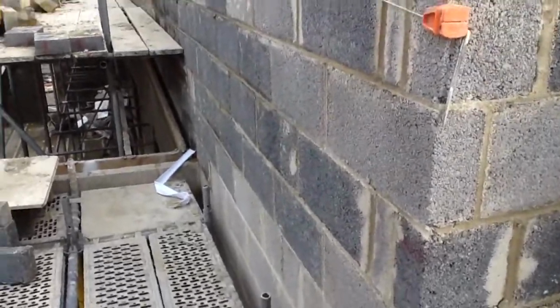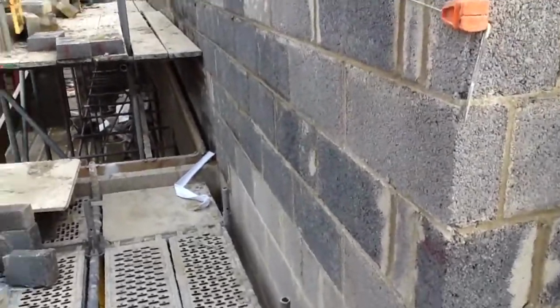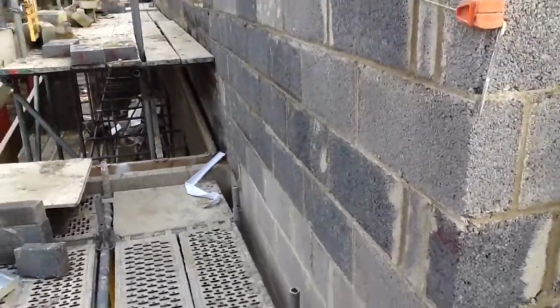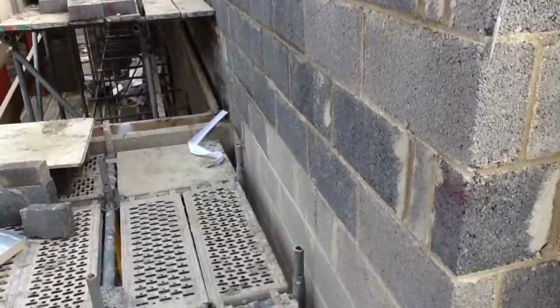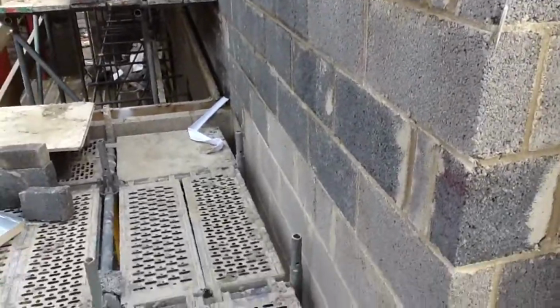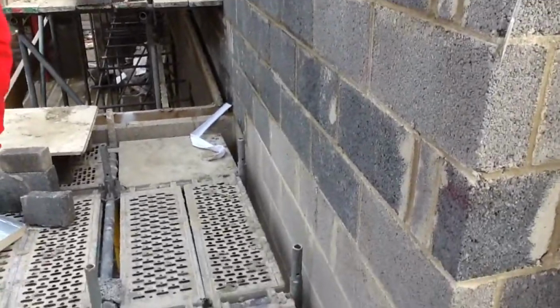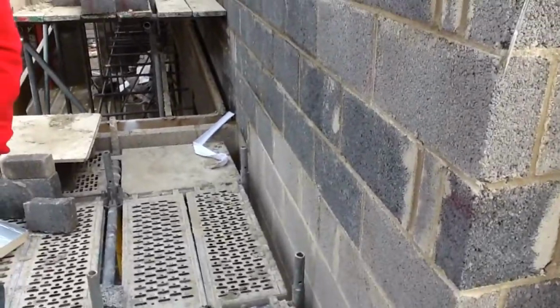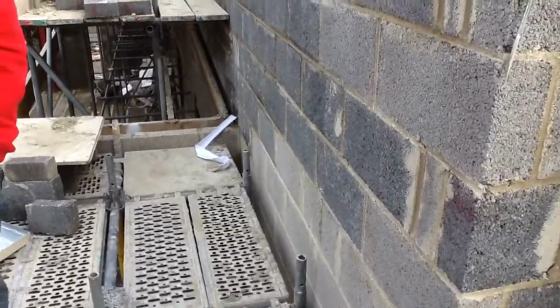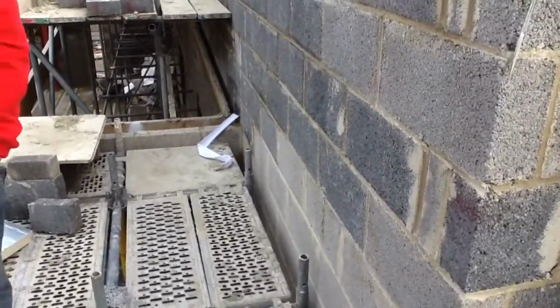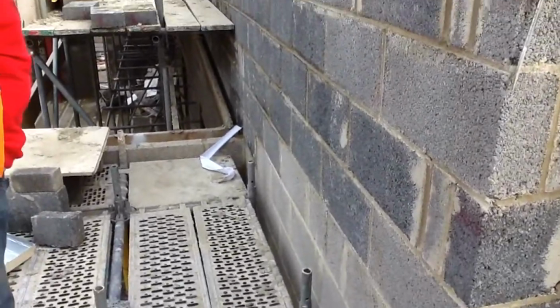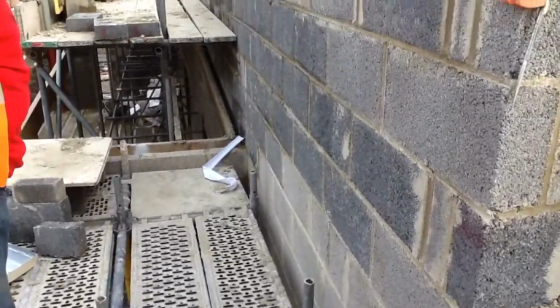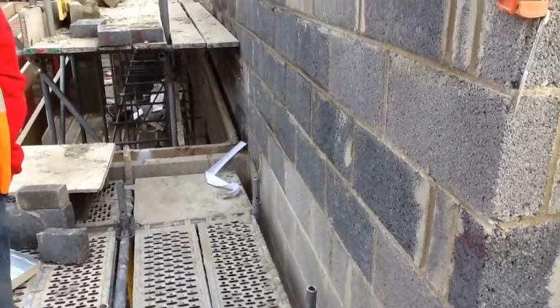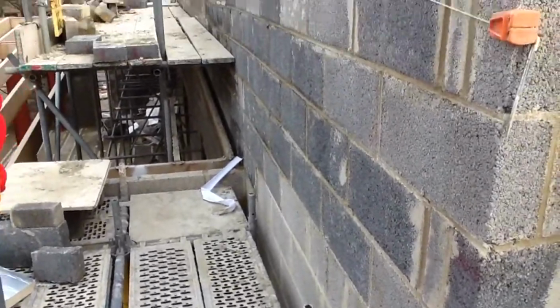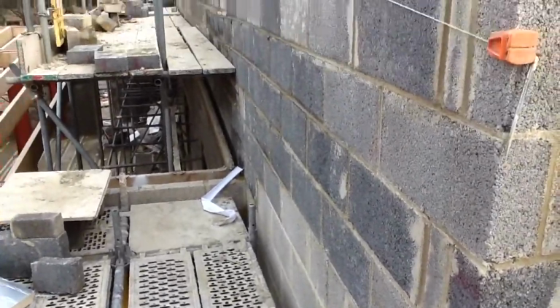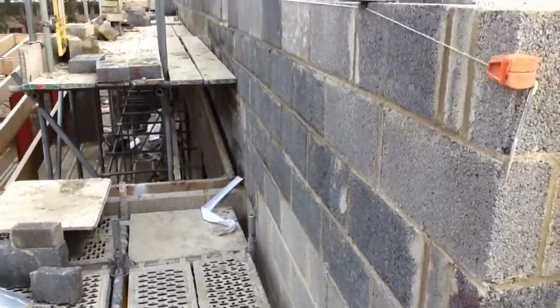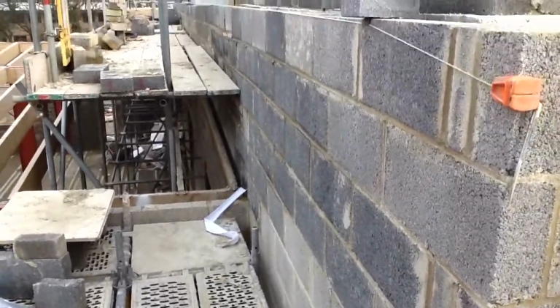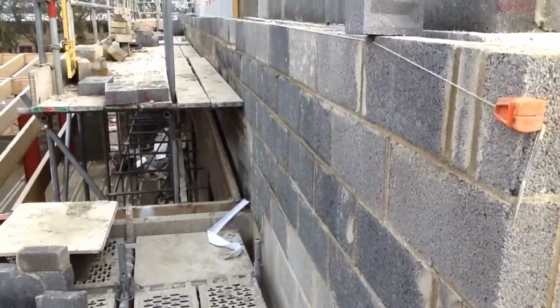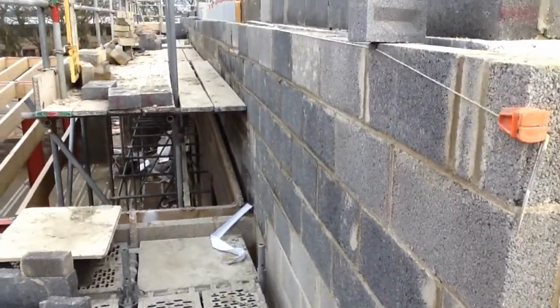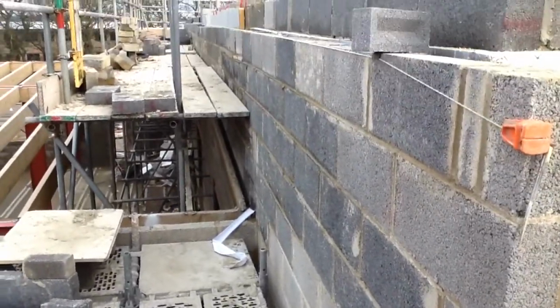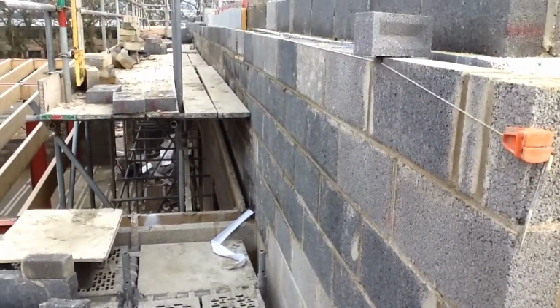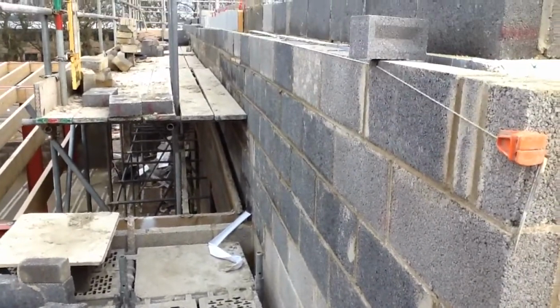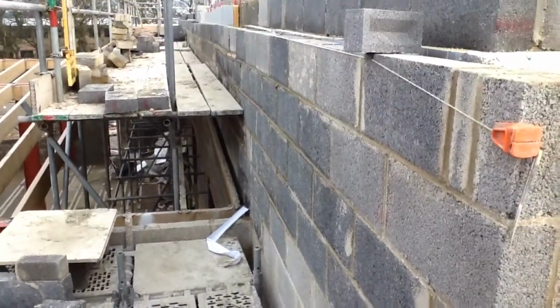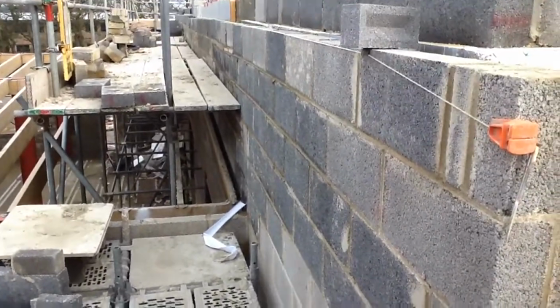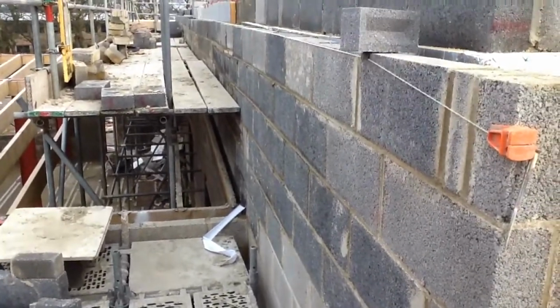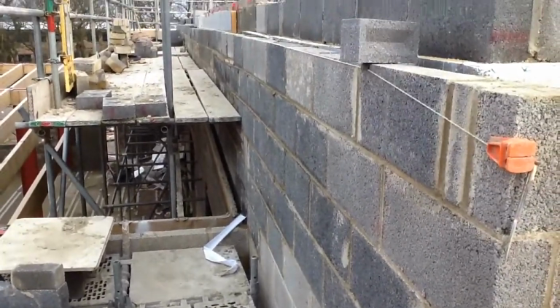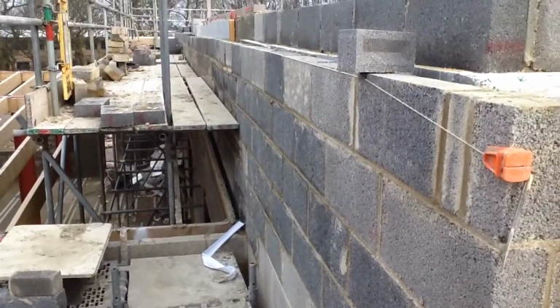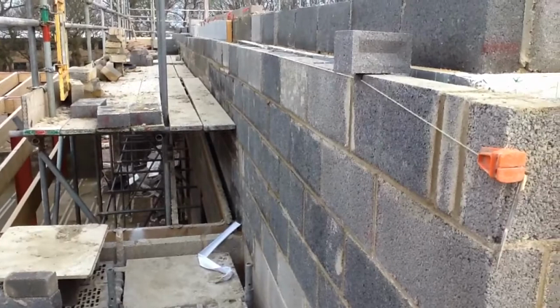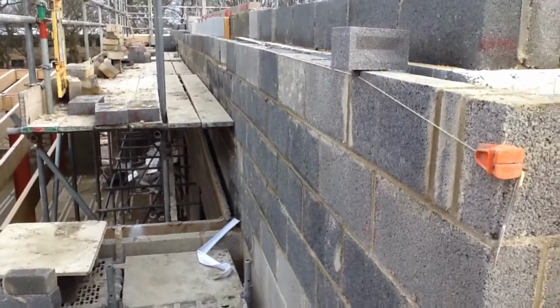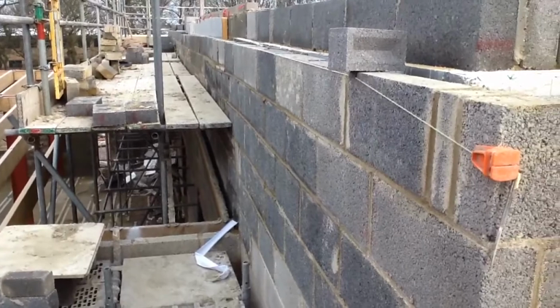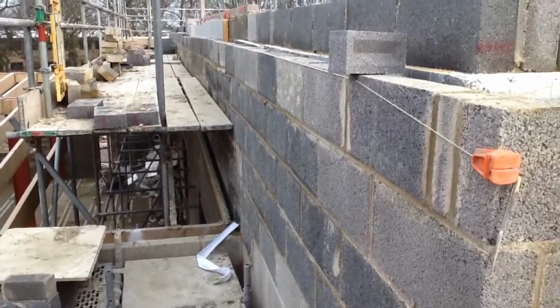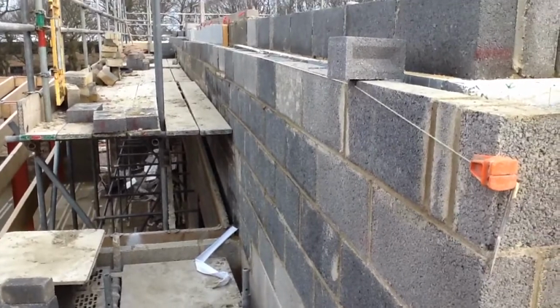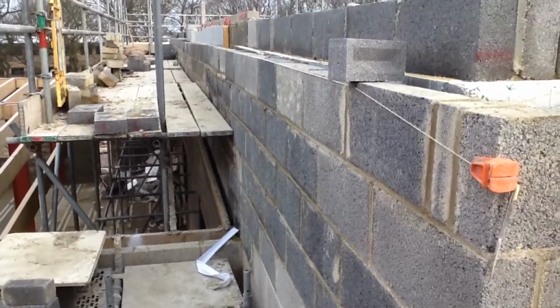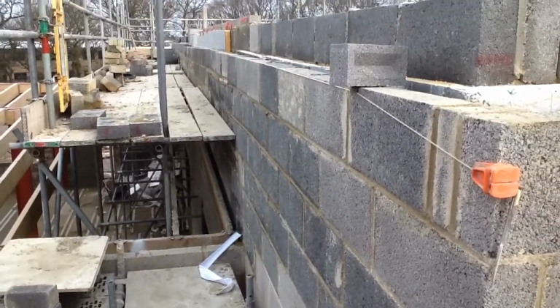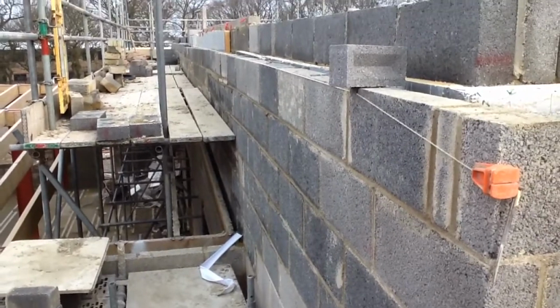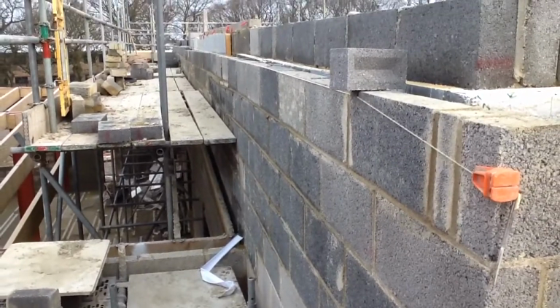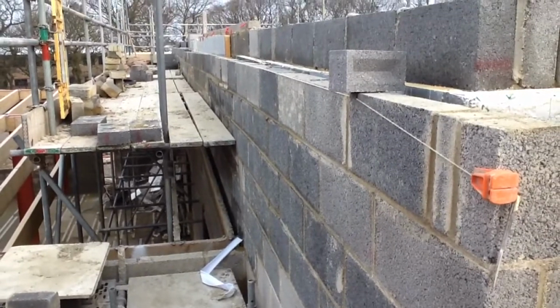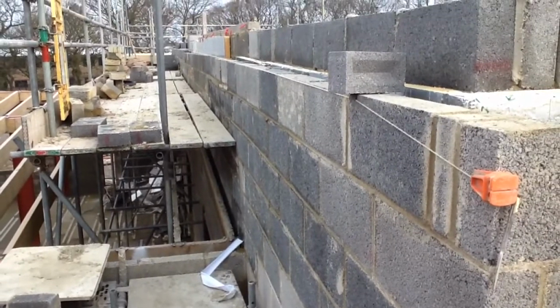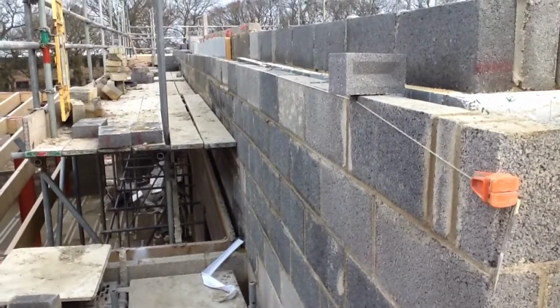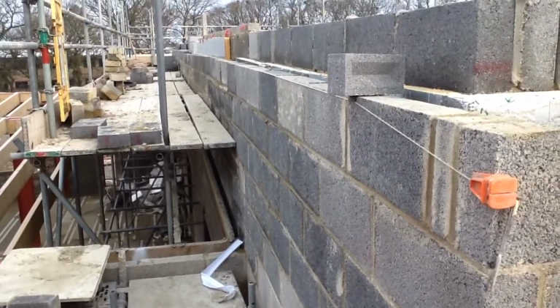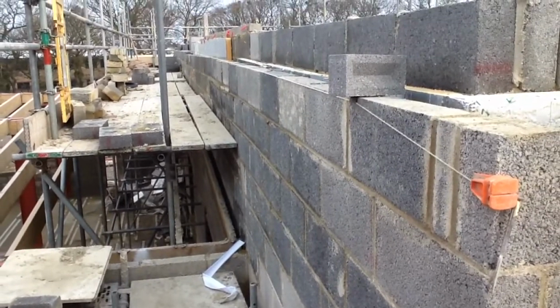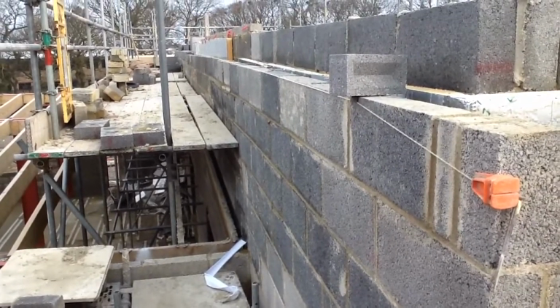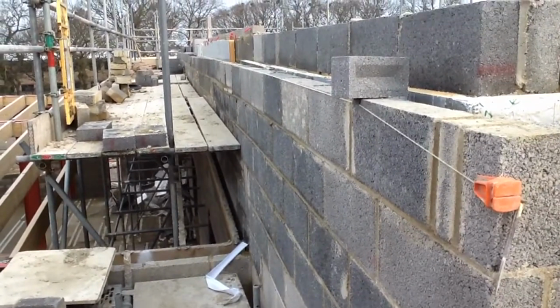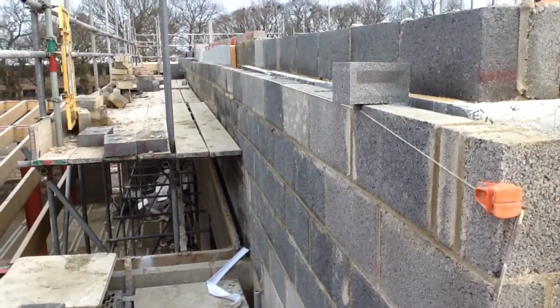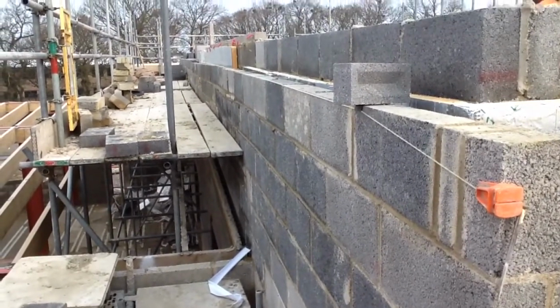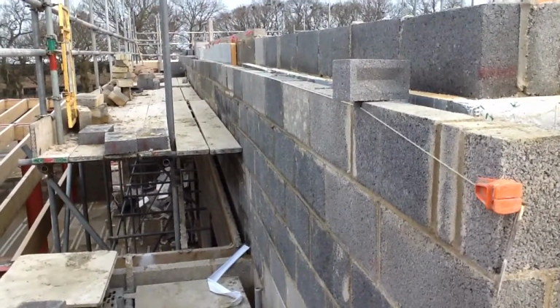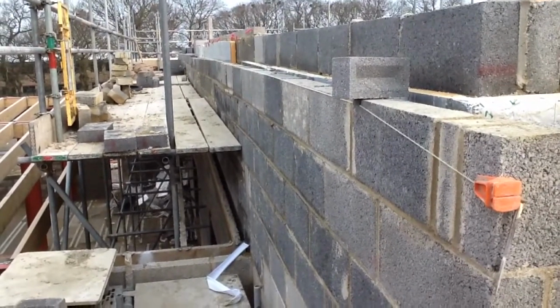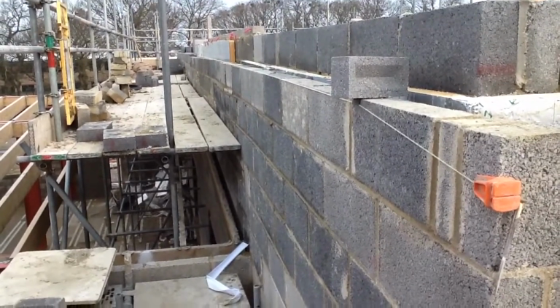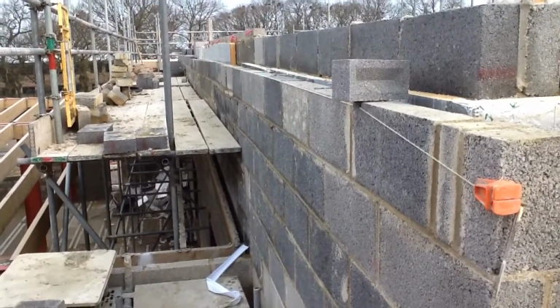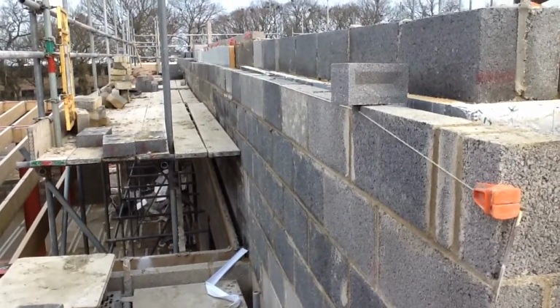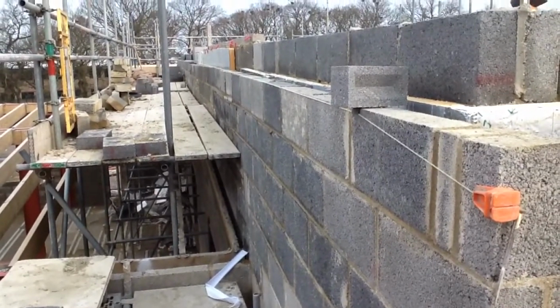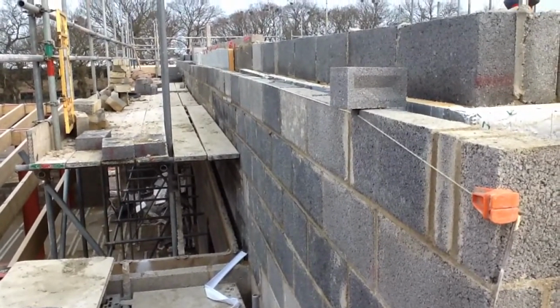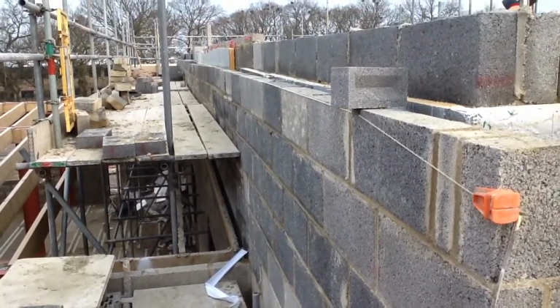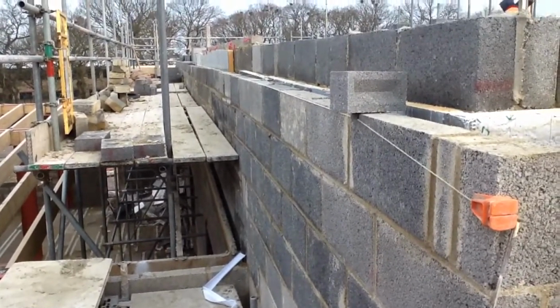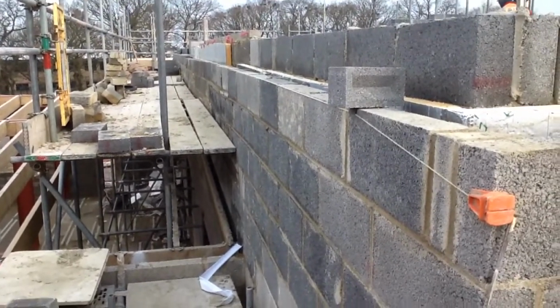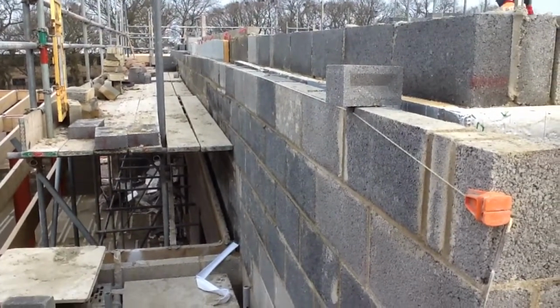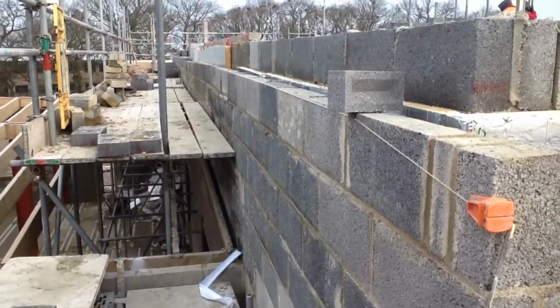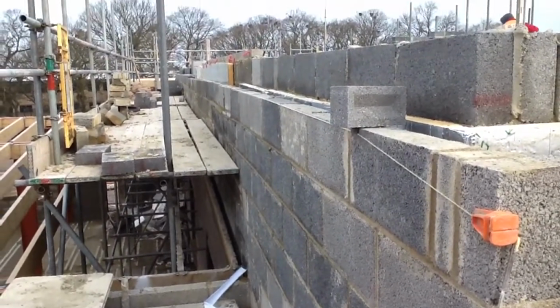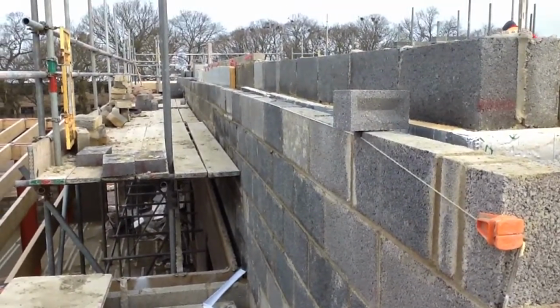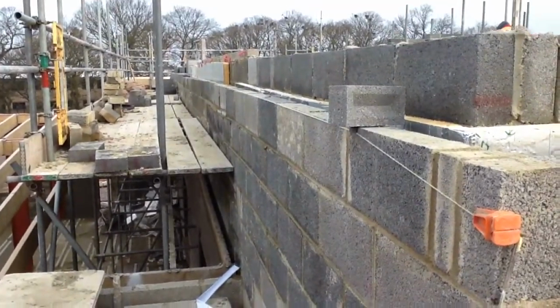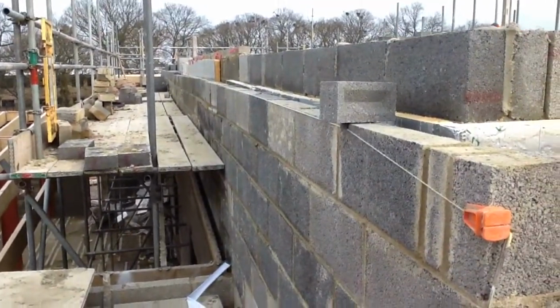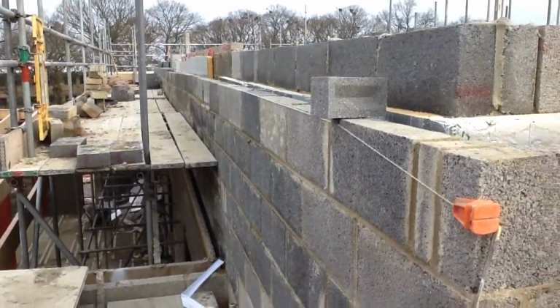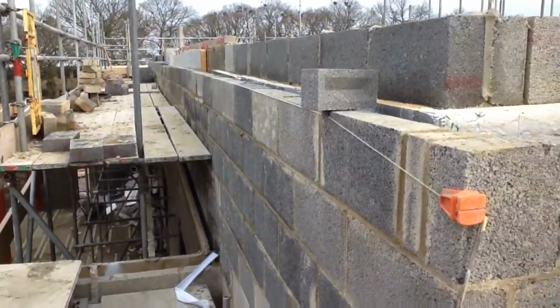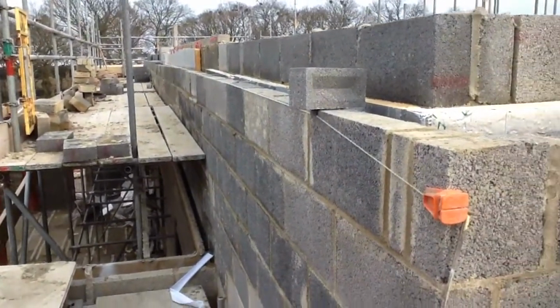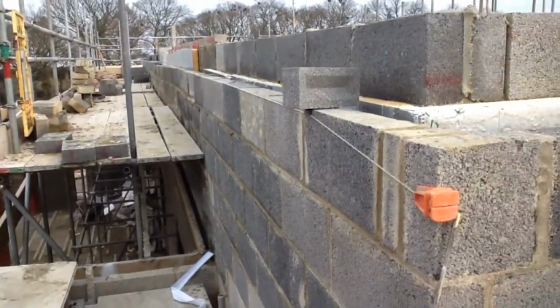Here's the corner that we really had to take down, due to the fact that the down trays were put in the wrong place by the previous bricklayers.